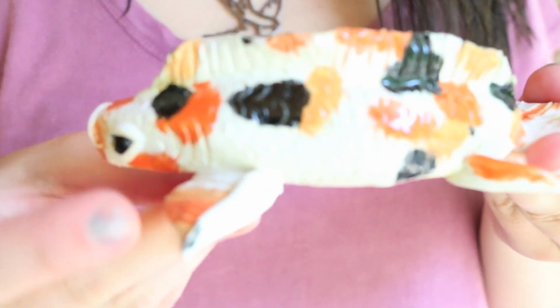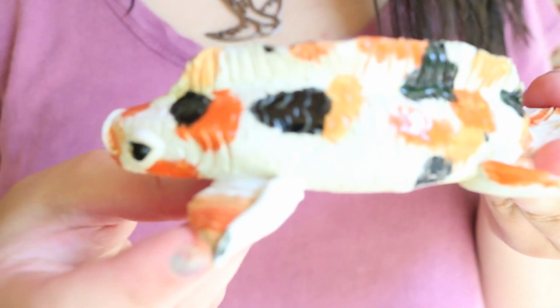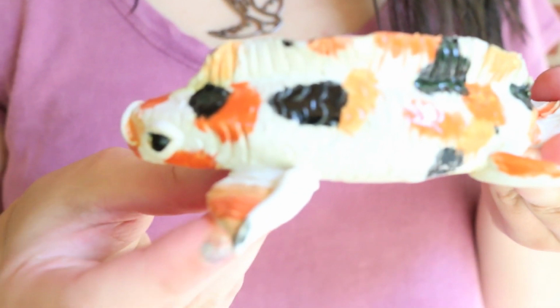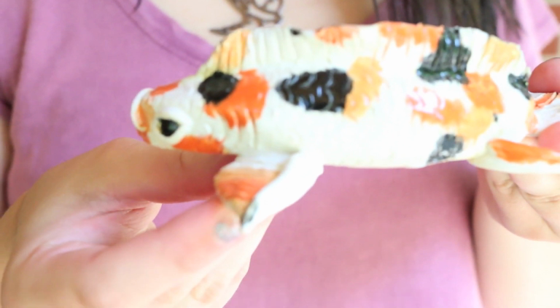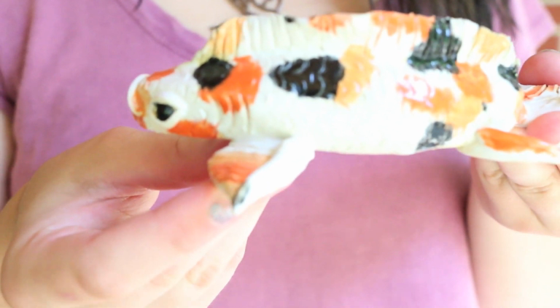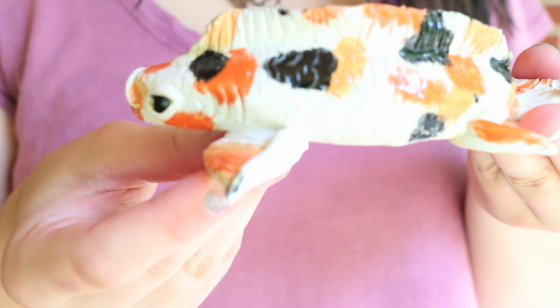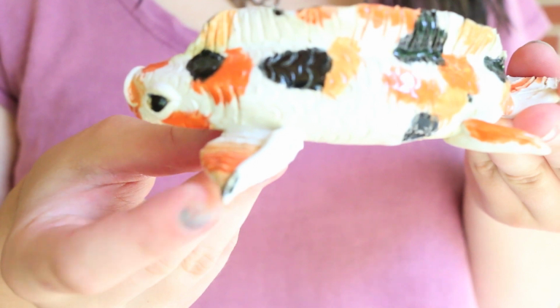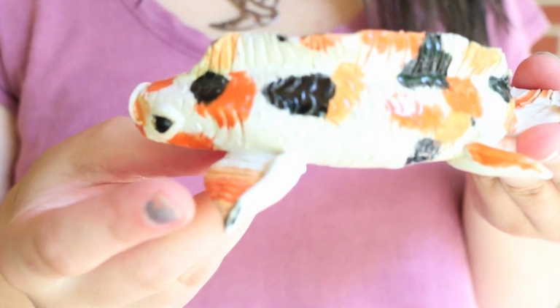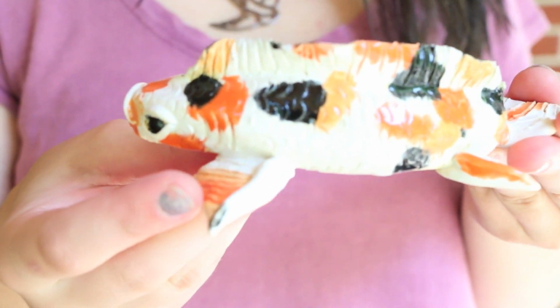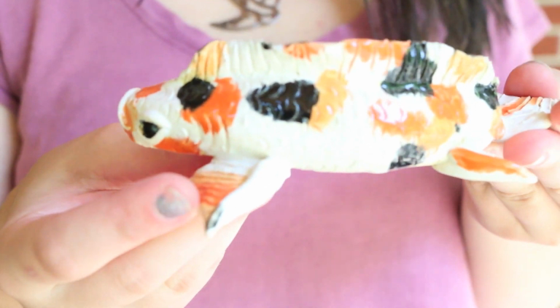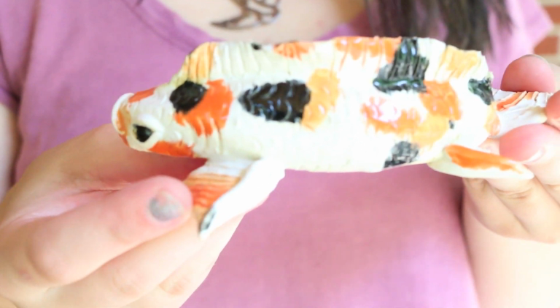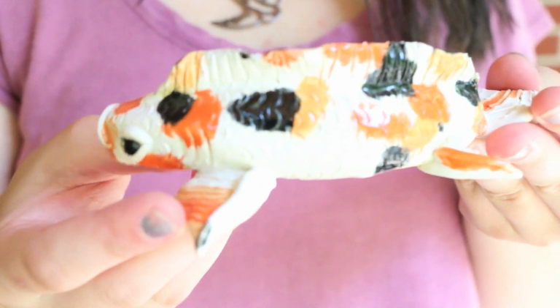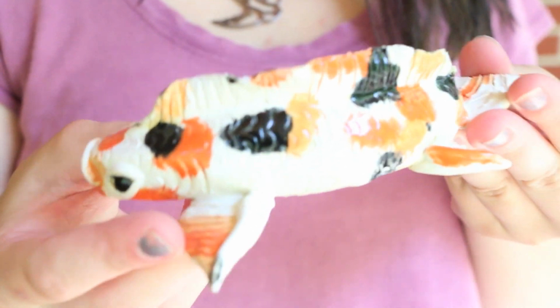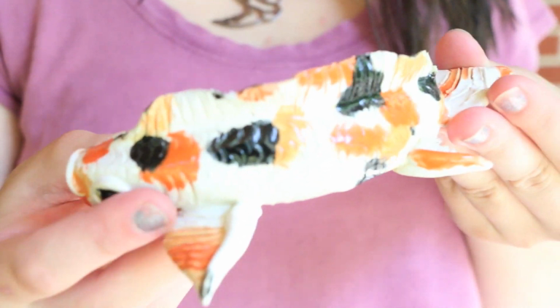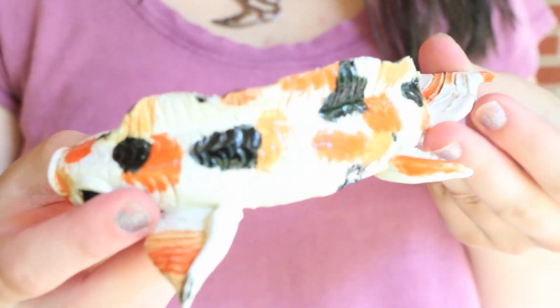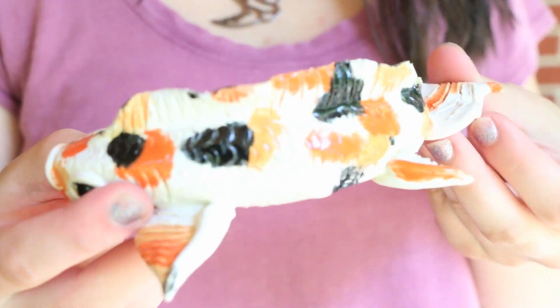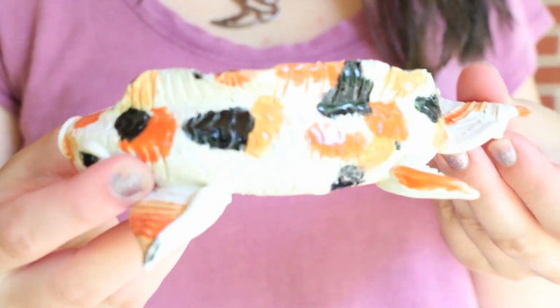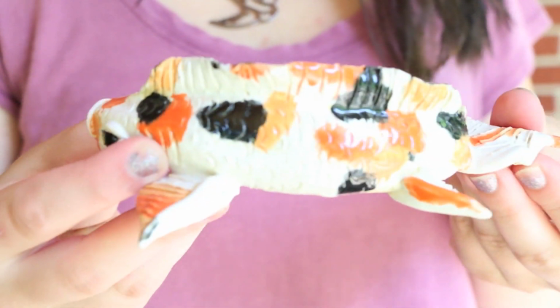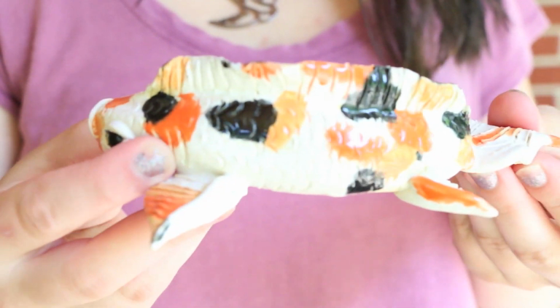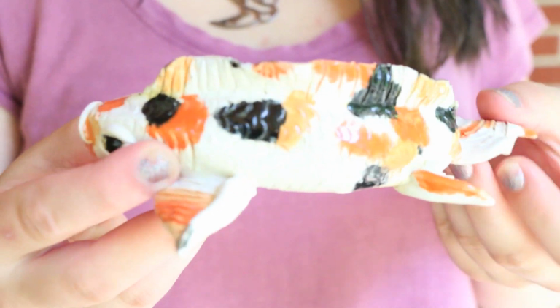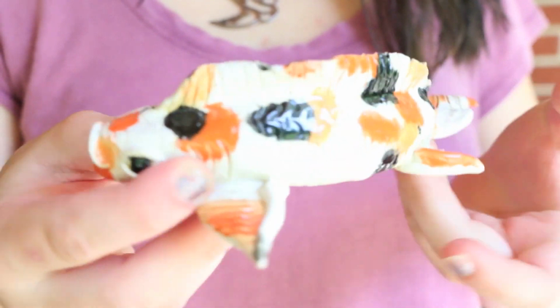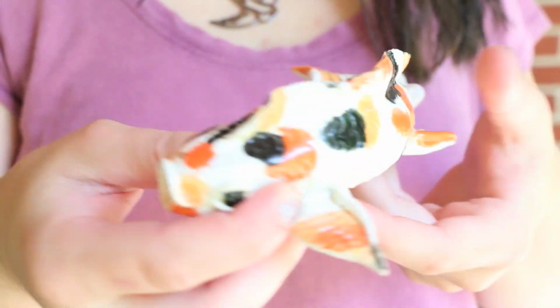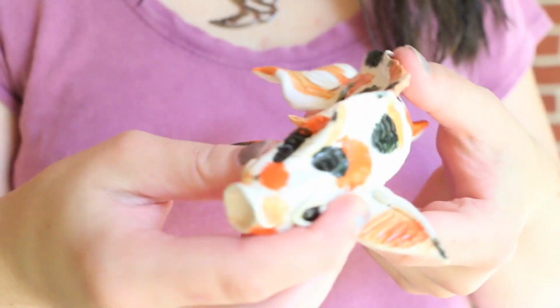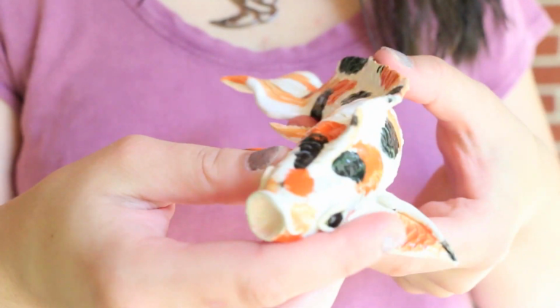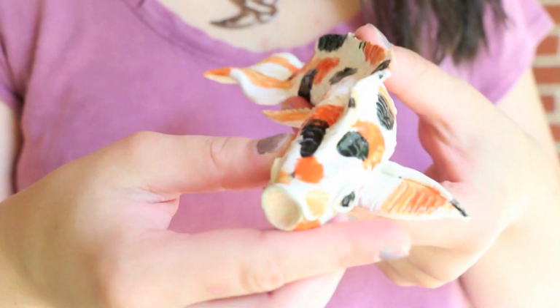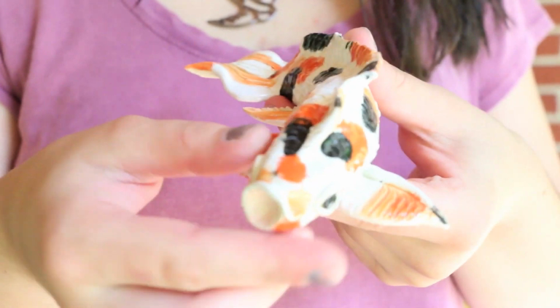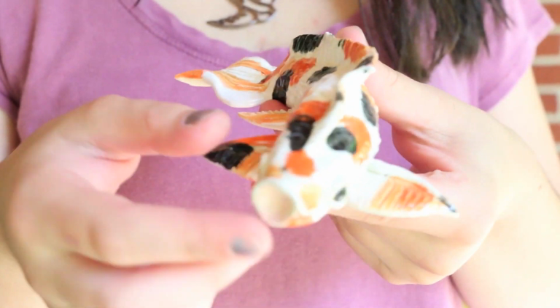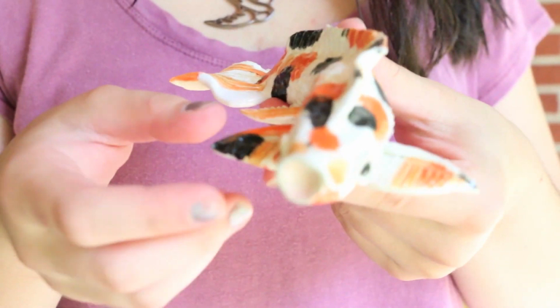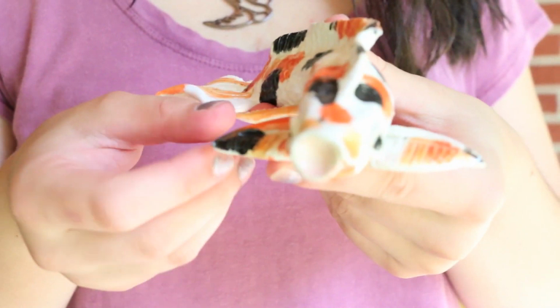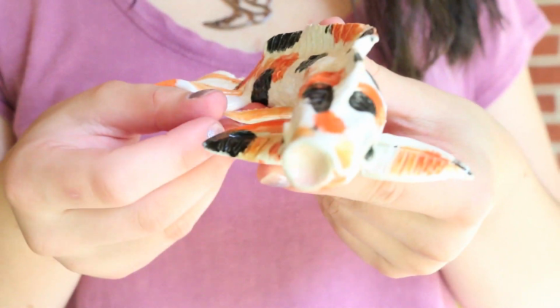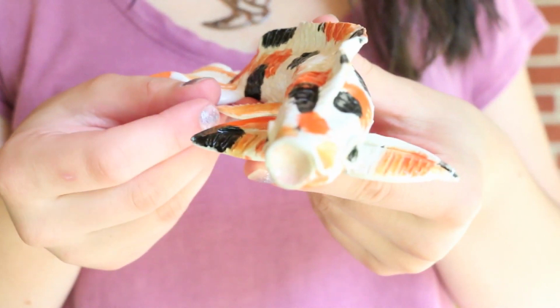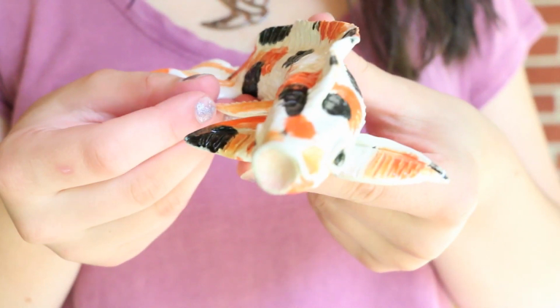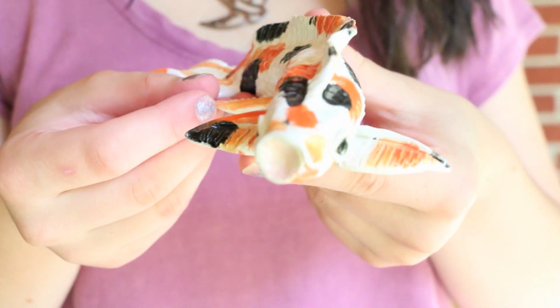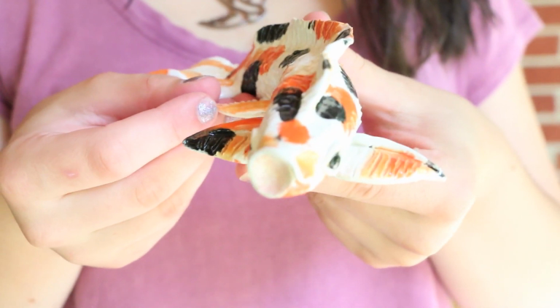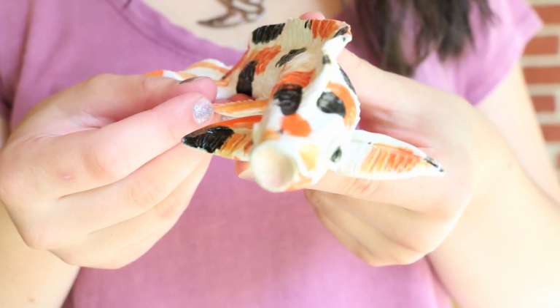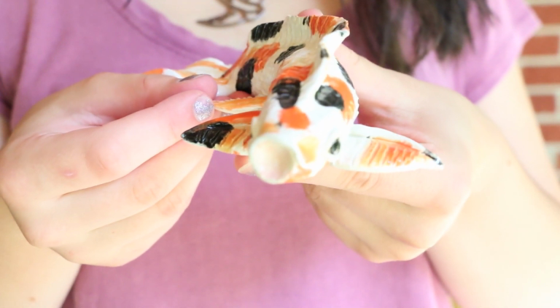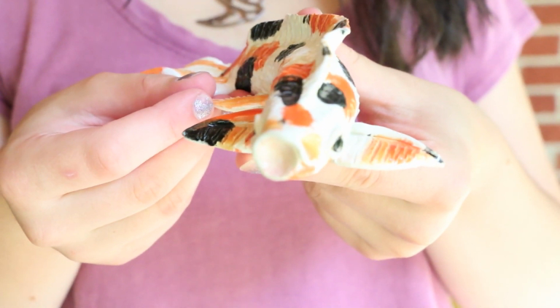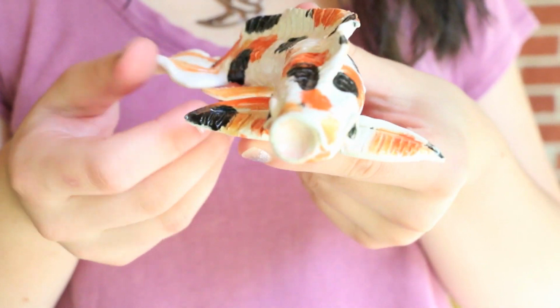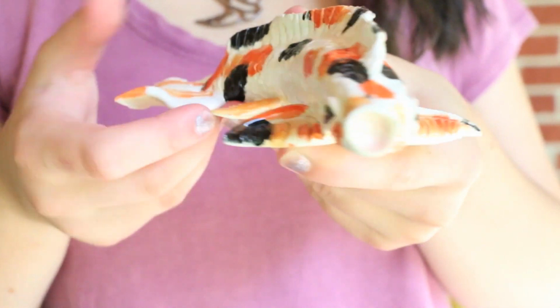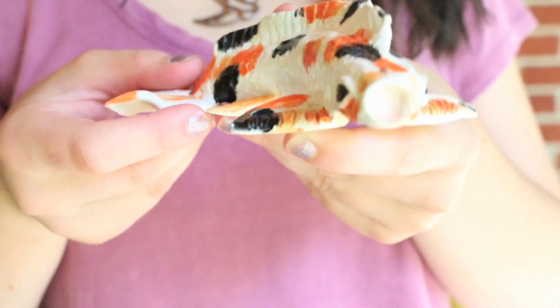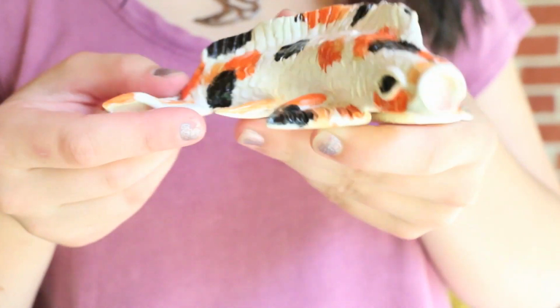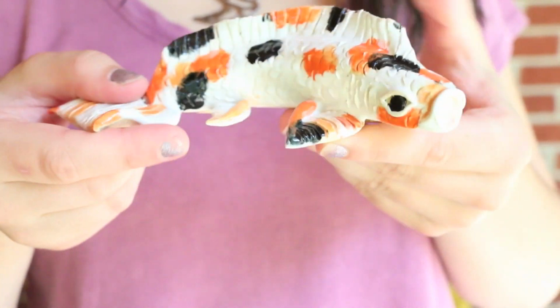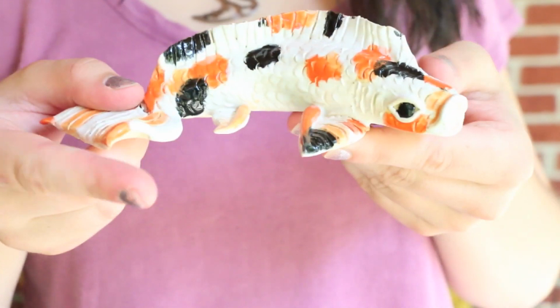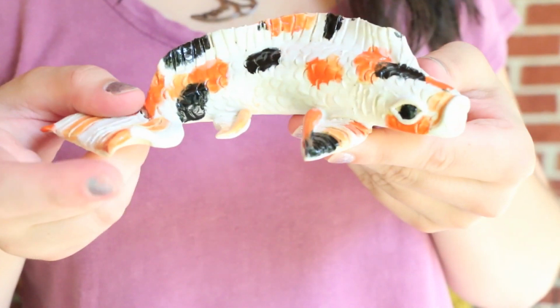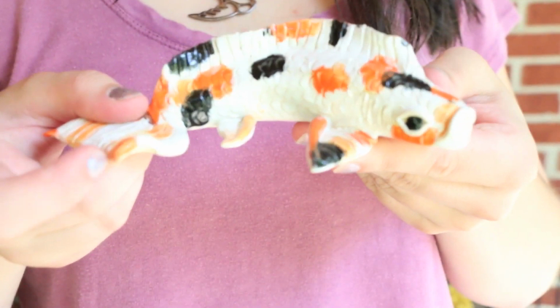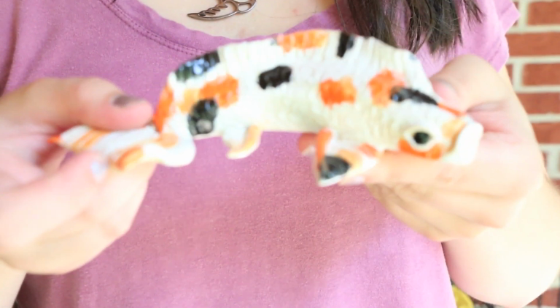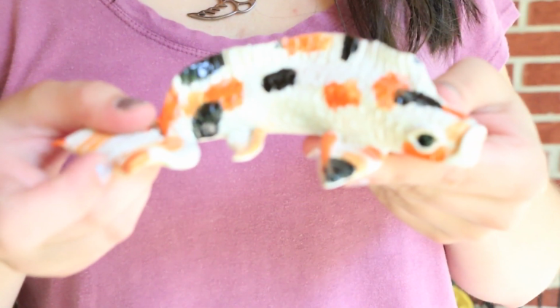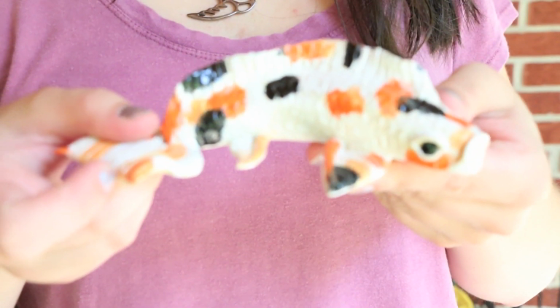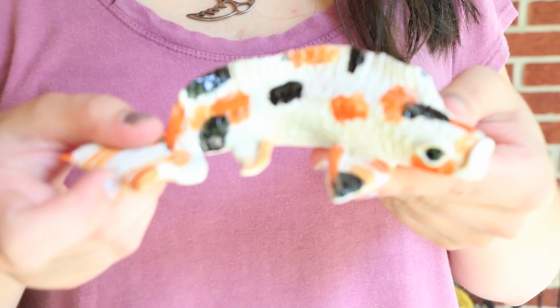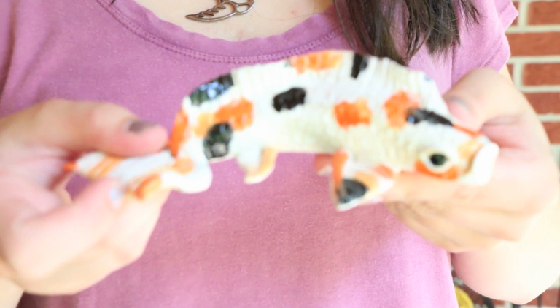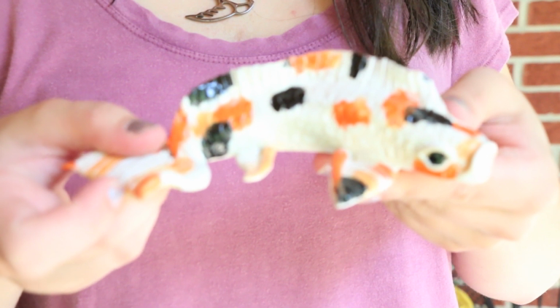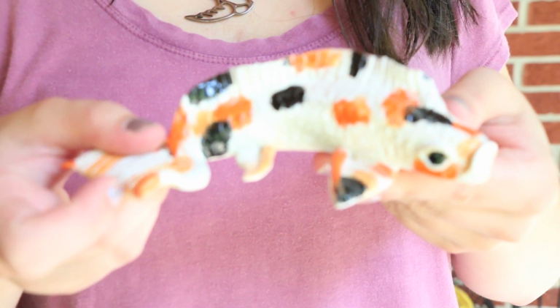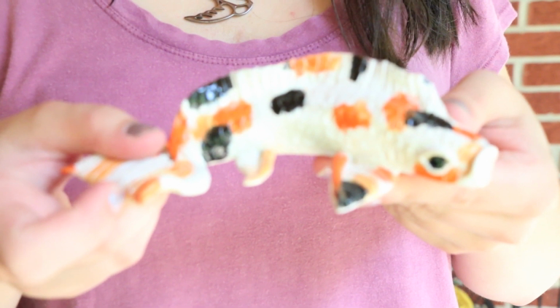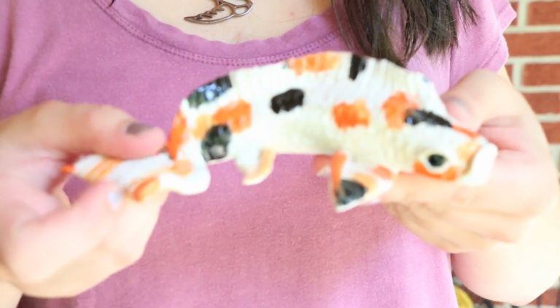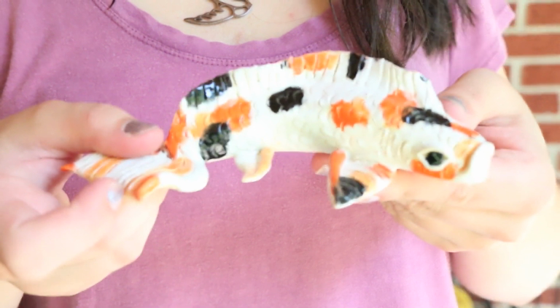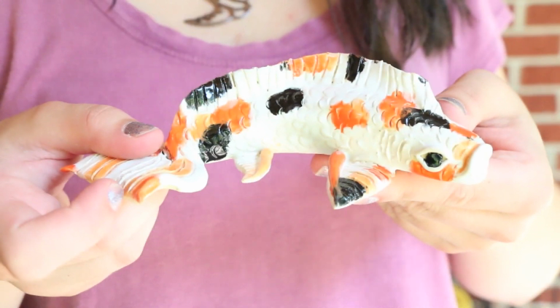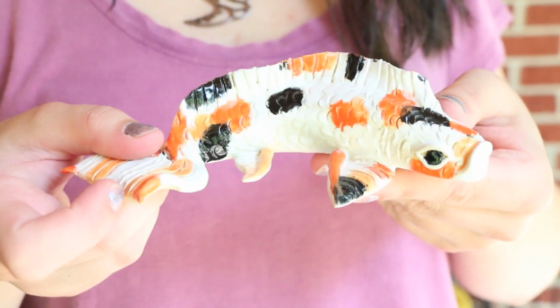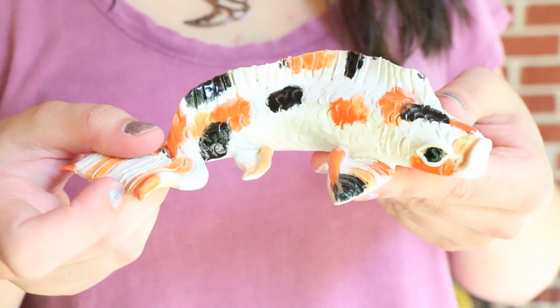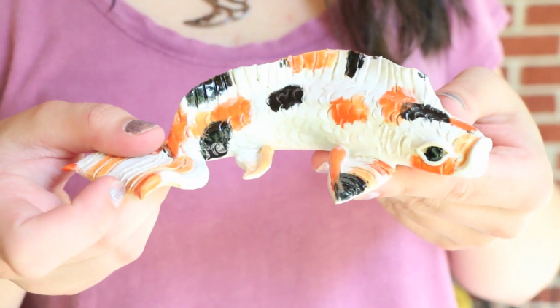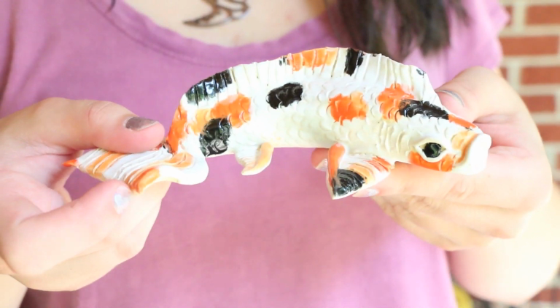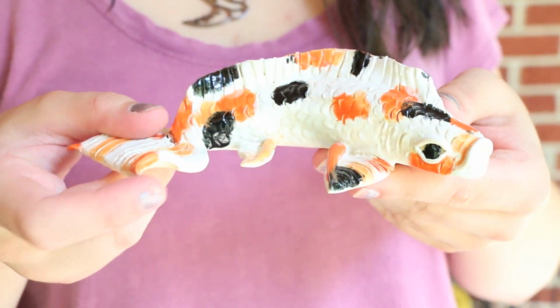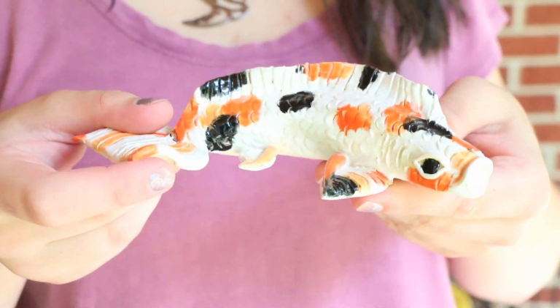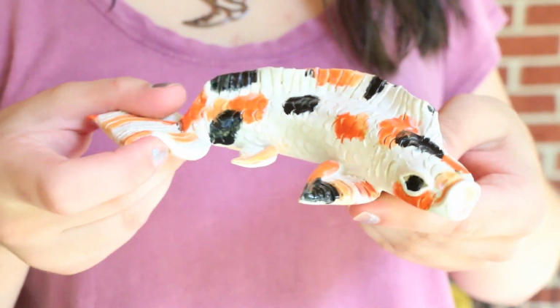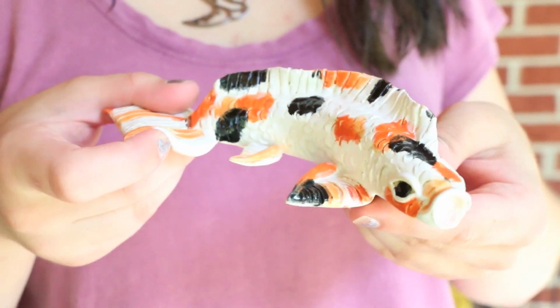And here is a koi fish I made like a month or two ago. It wasn't a project or anything — I just had extra time and I chose to make it.